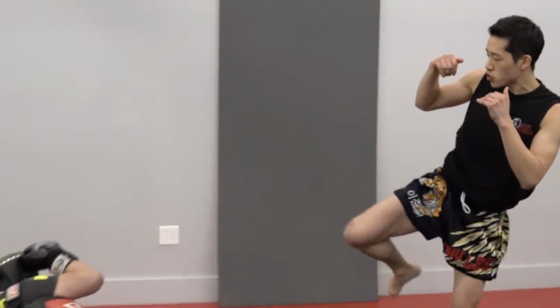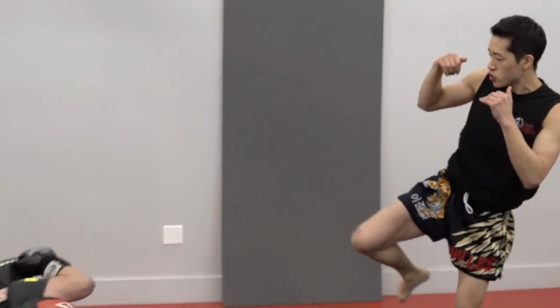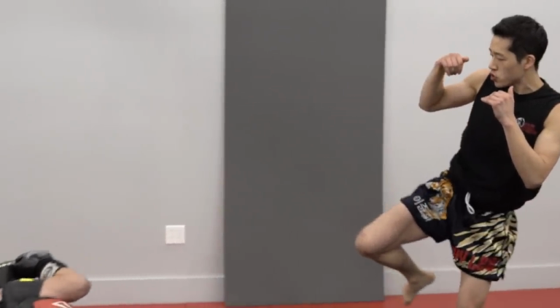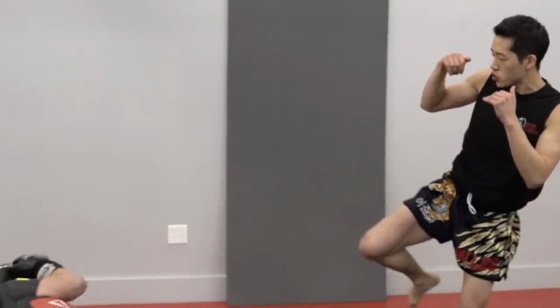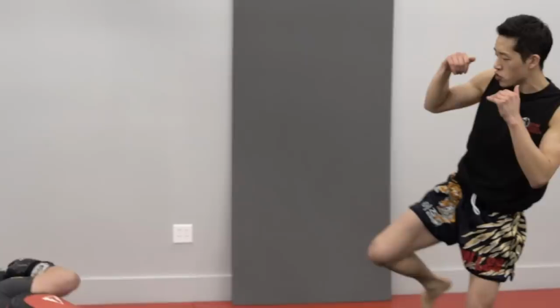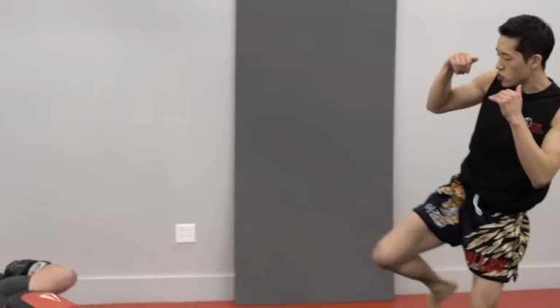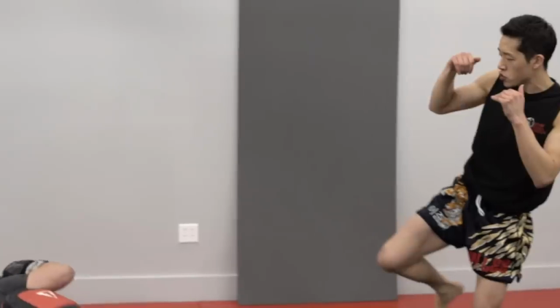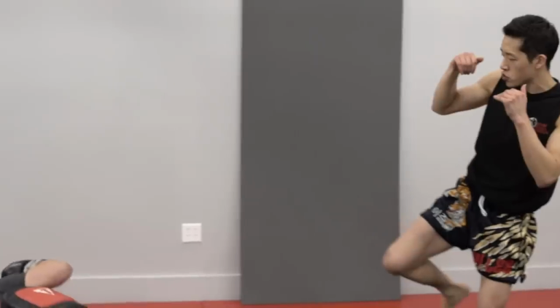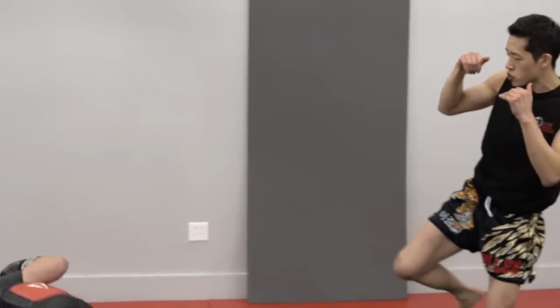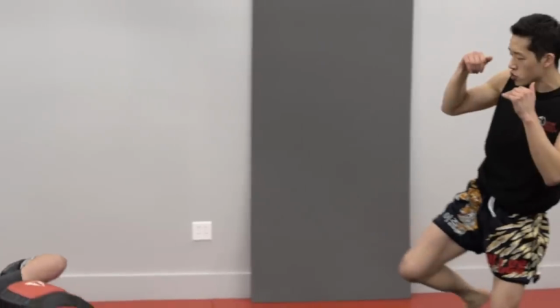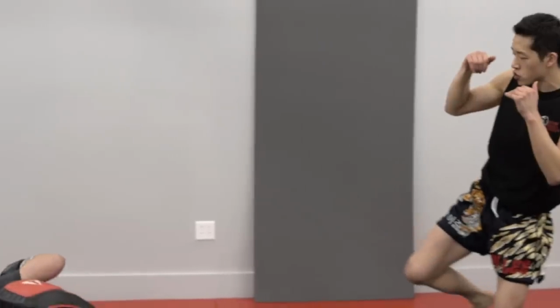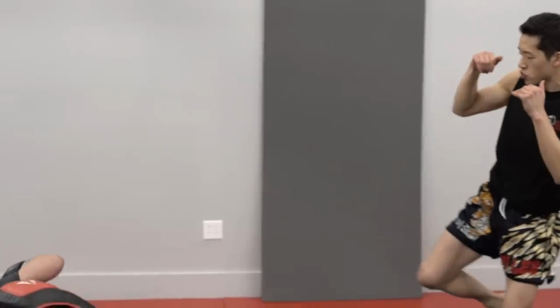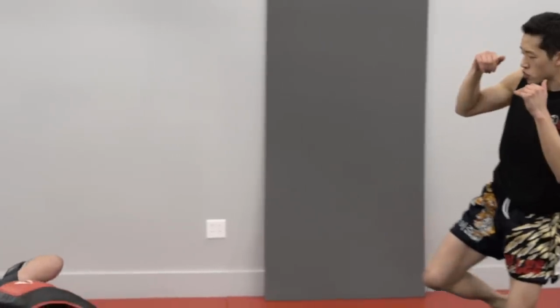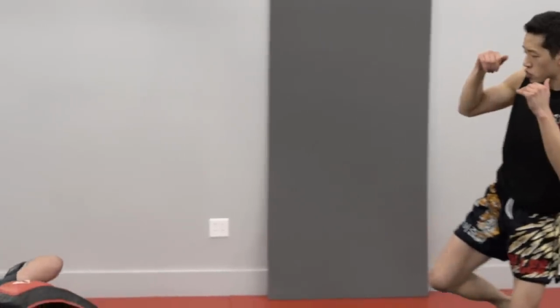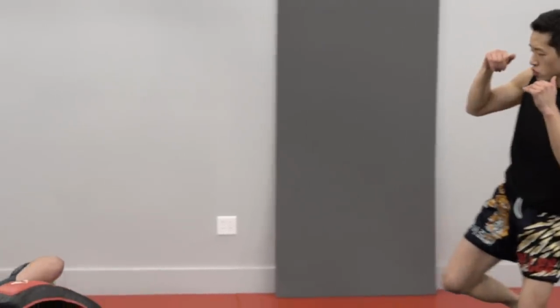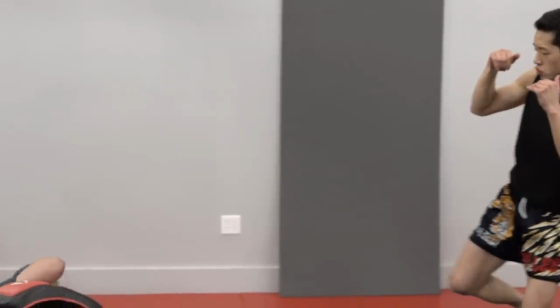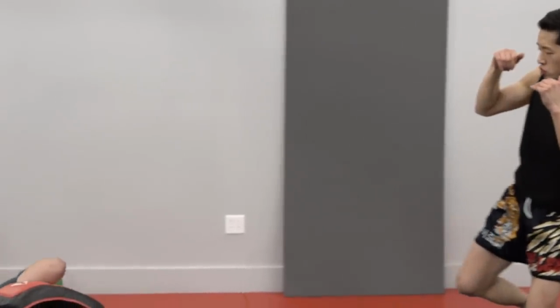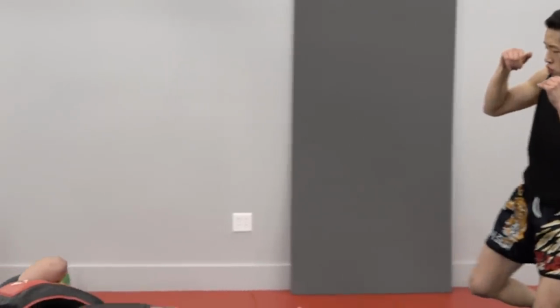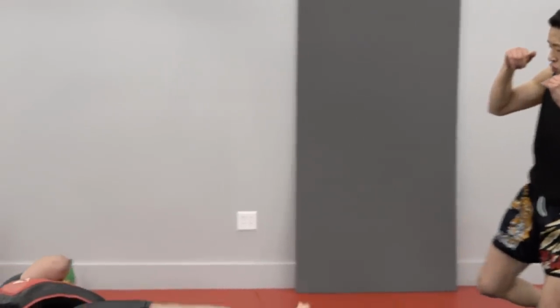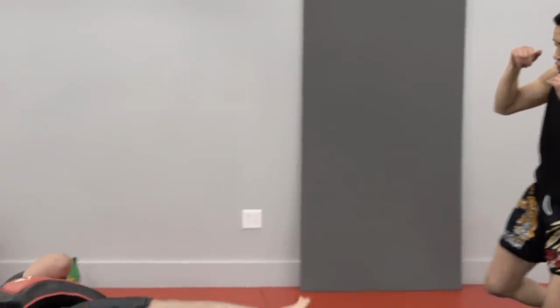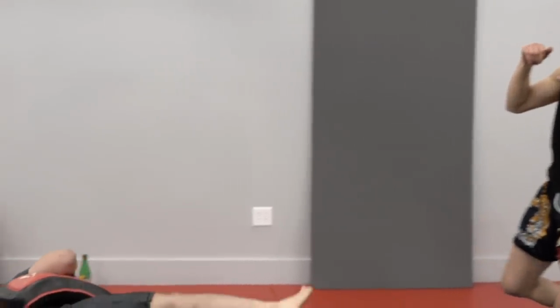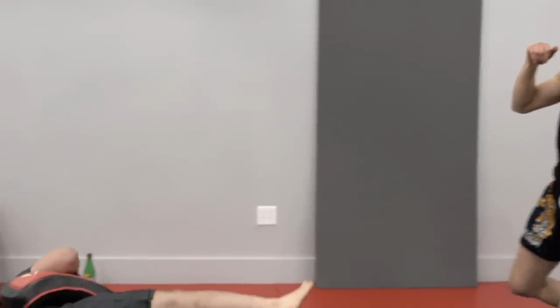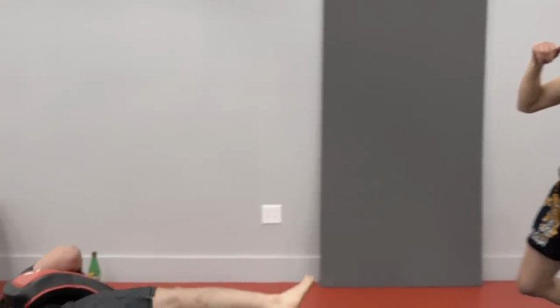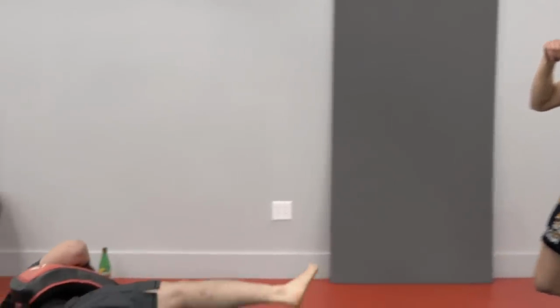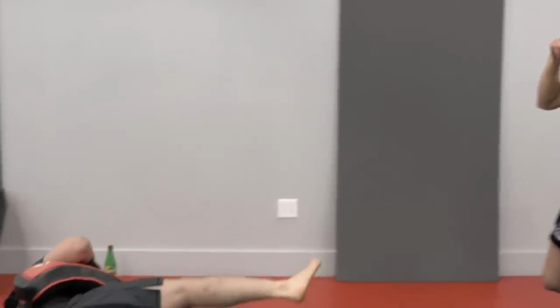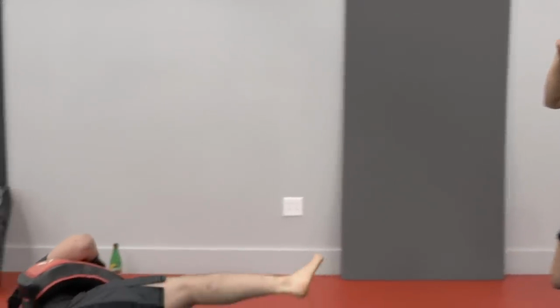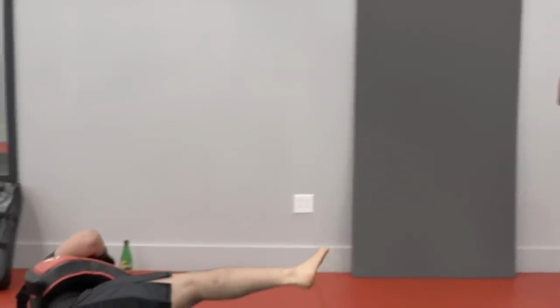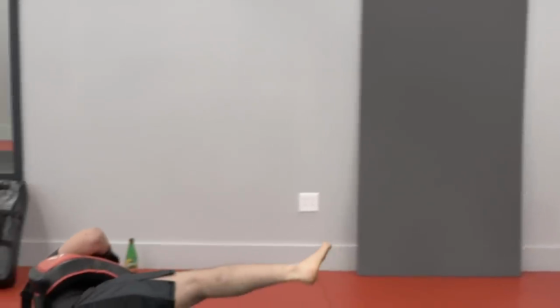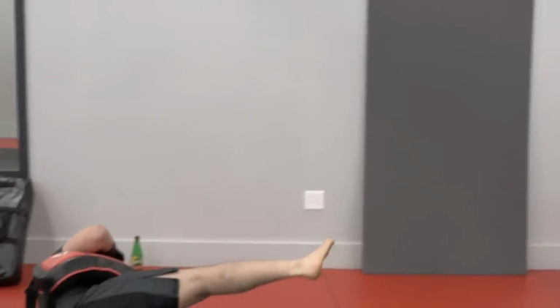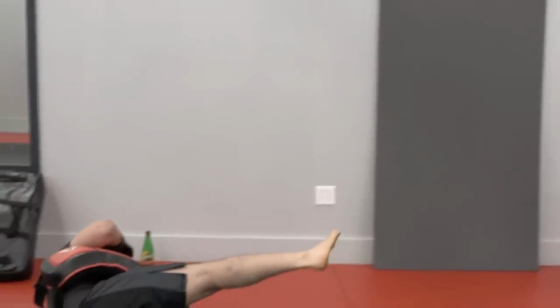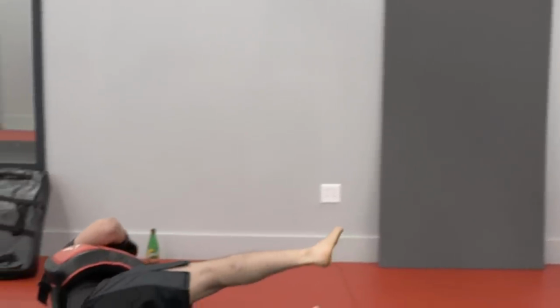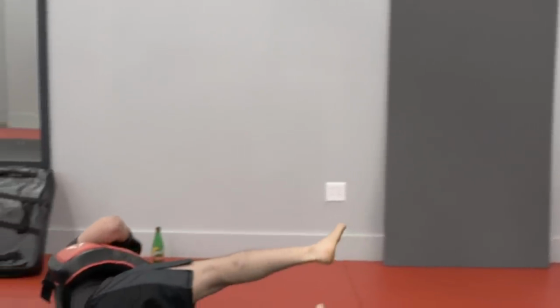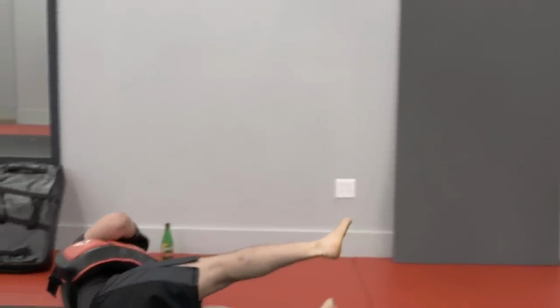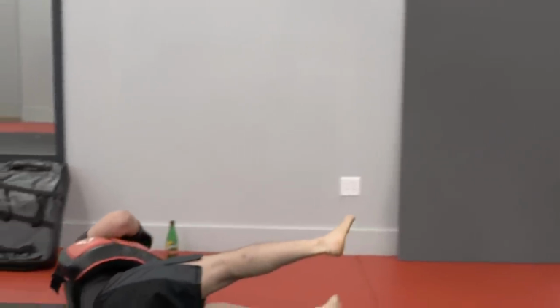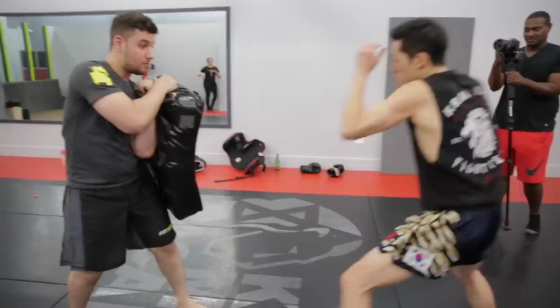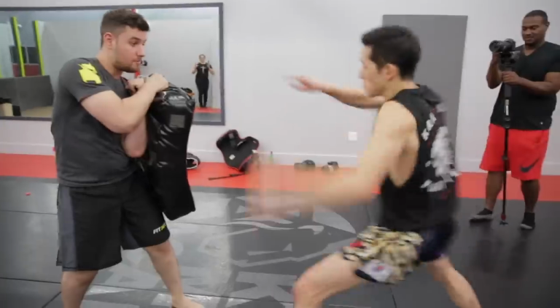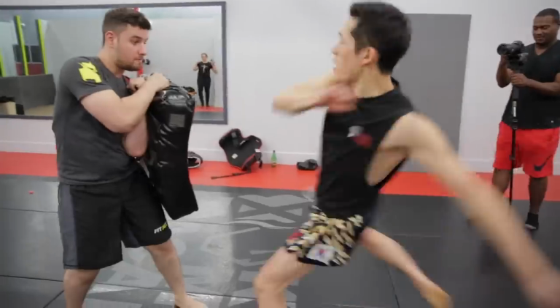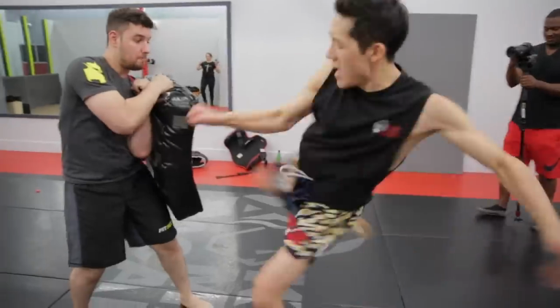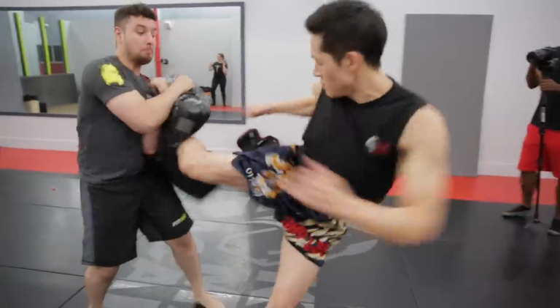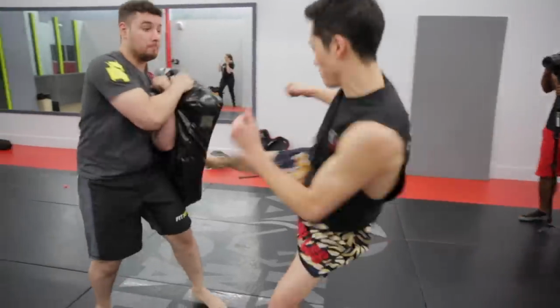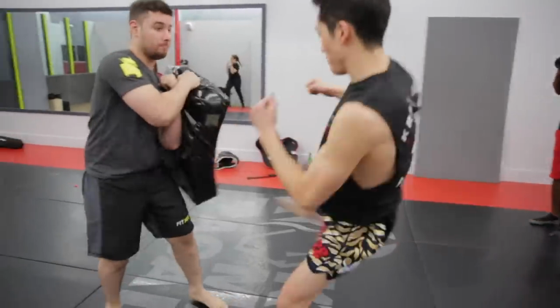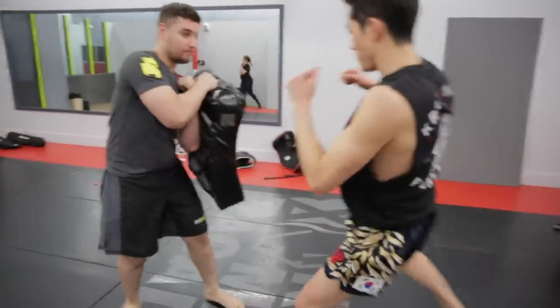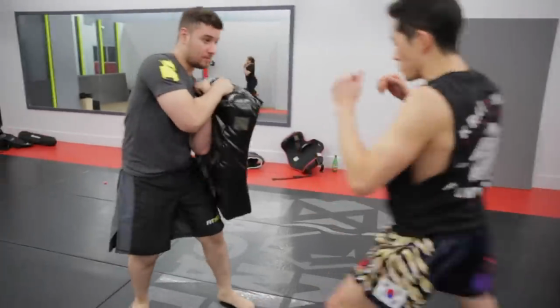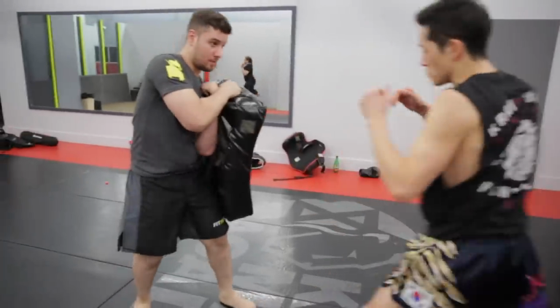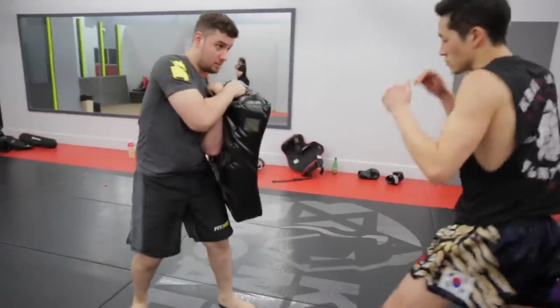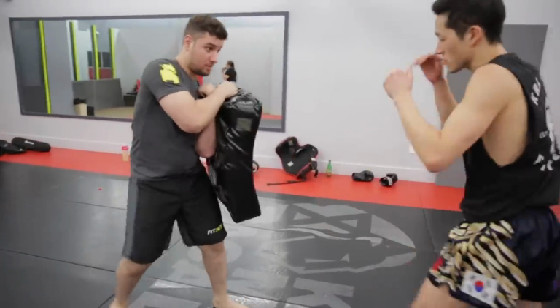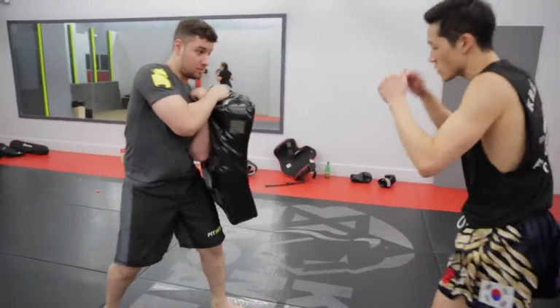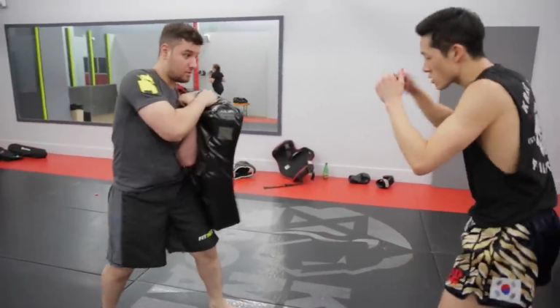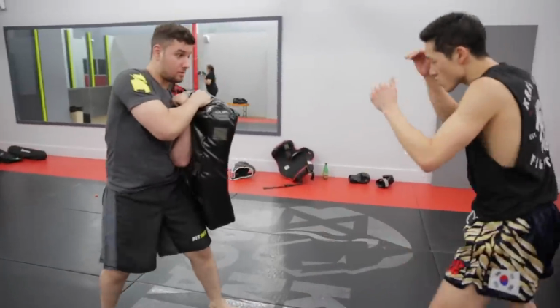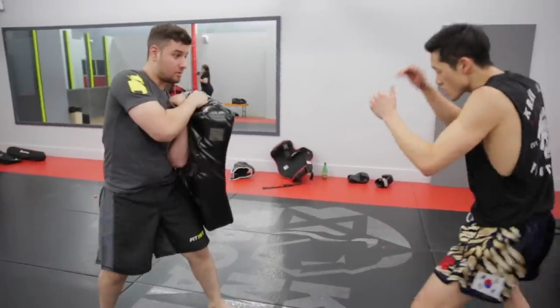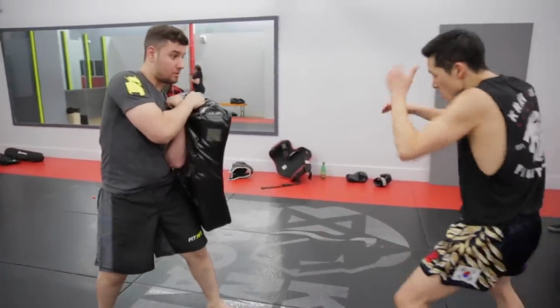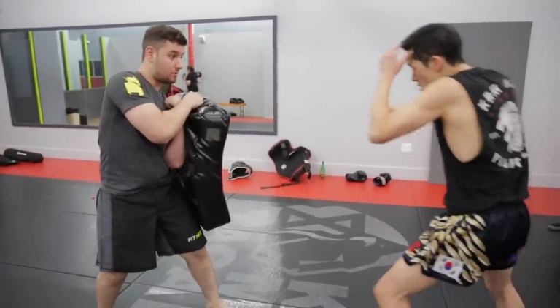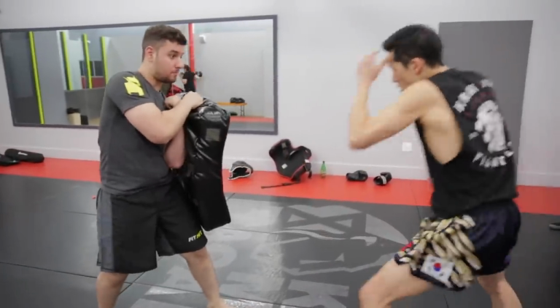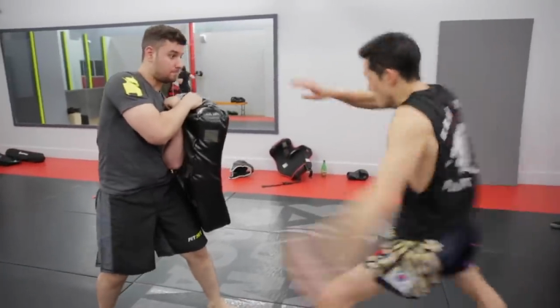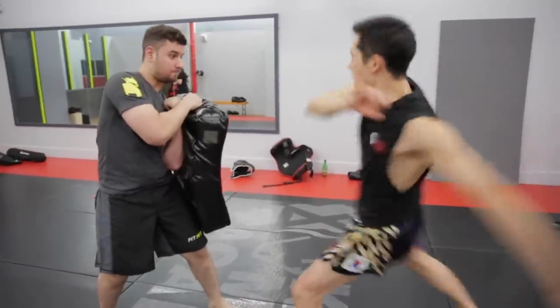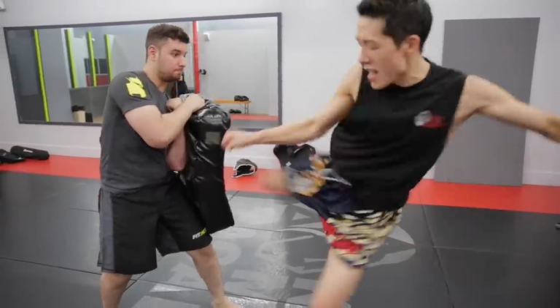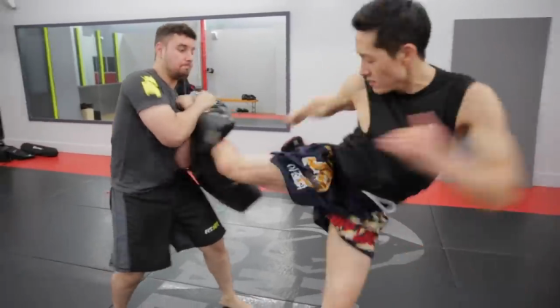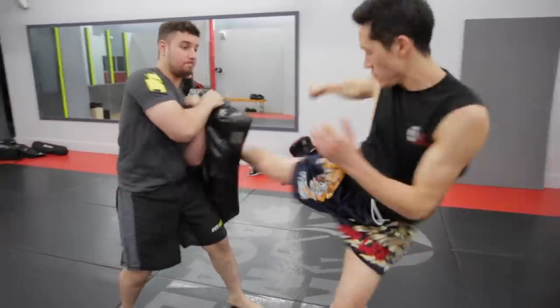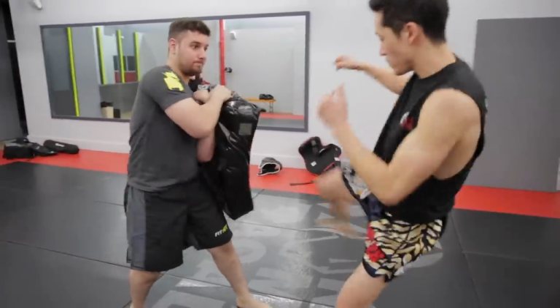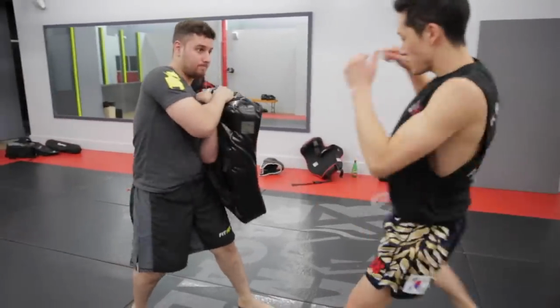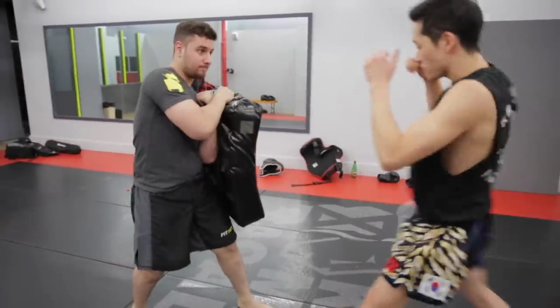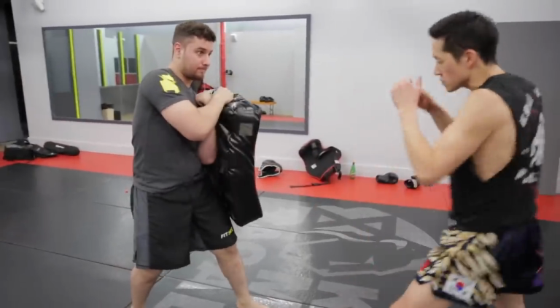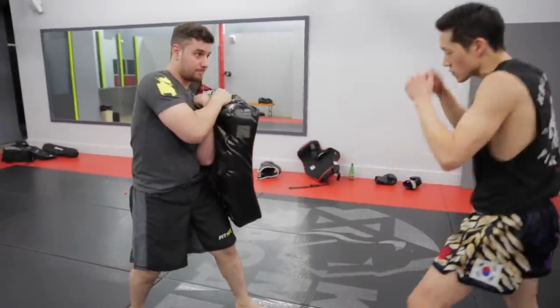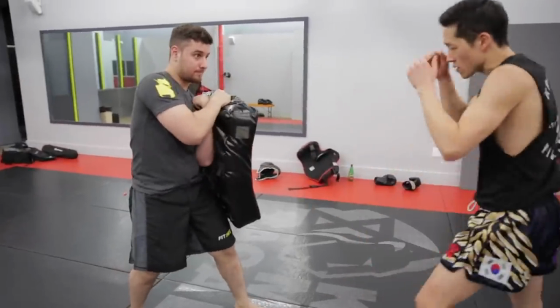In a fight, I probably would not use it. I would stick with the basics — rear roundhouse kicks, low kicks.